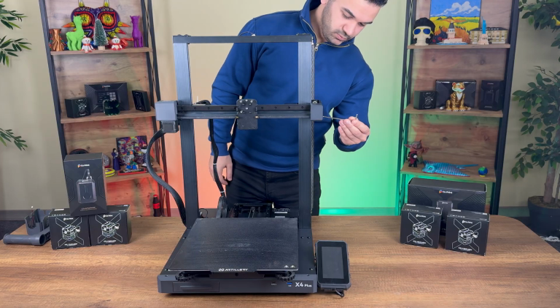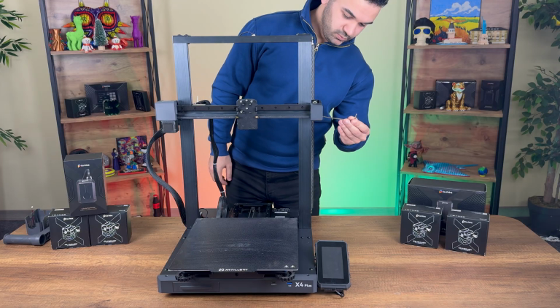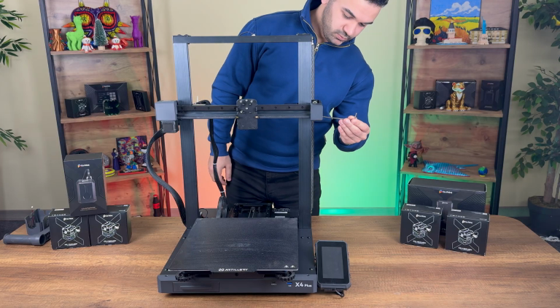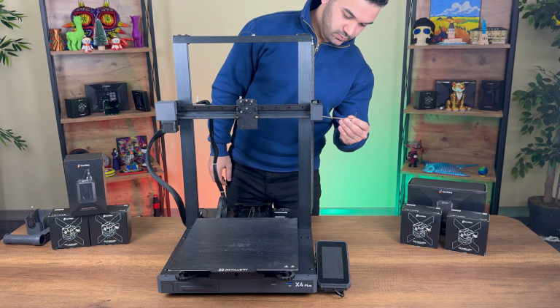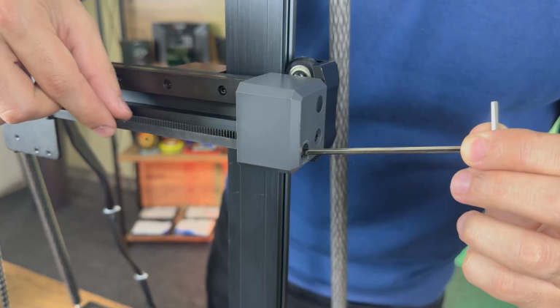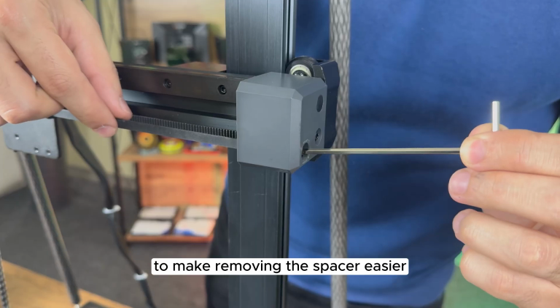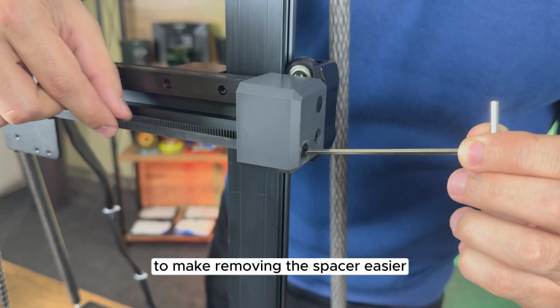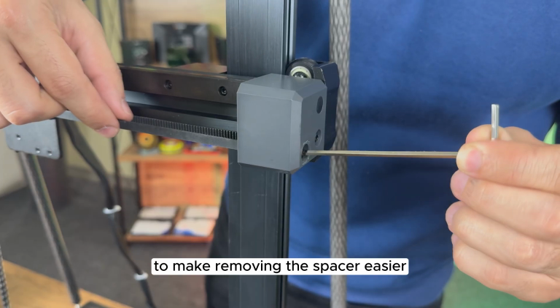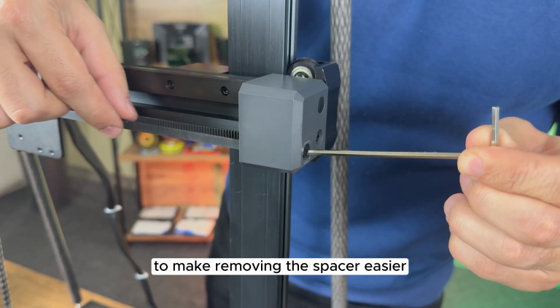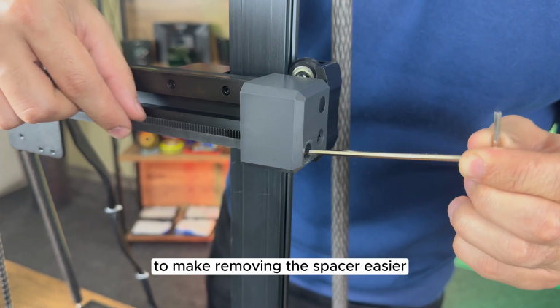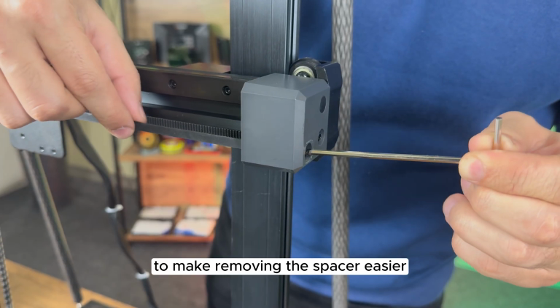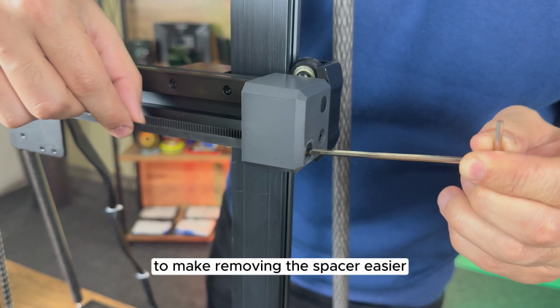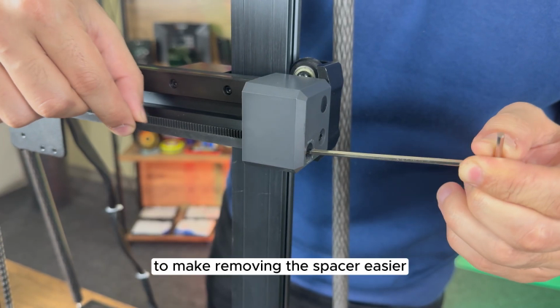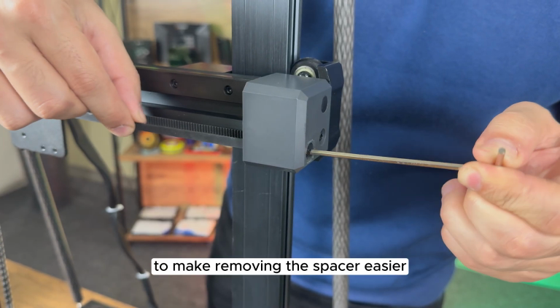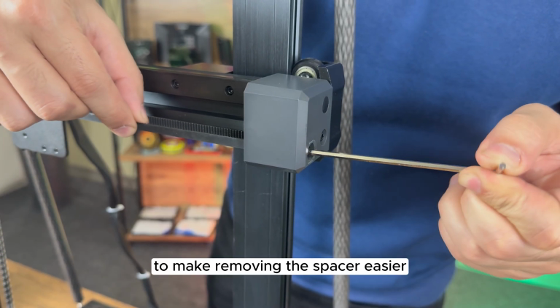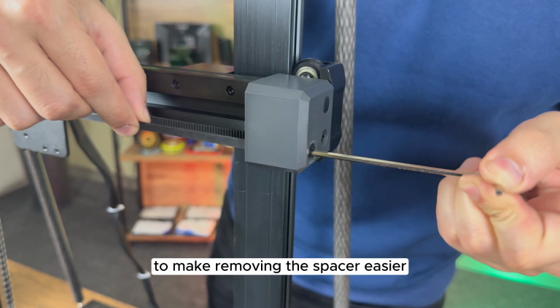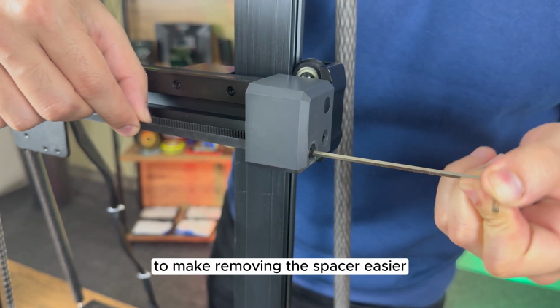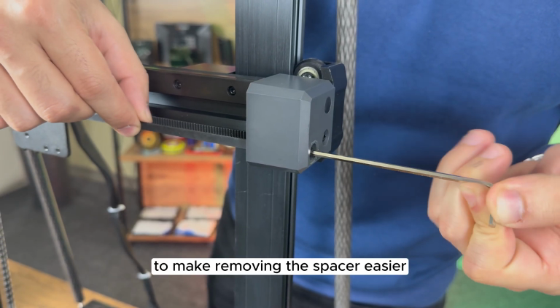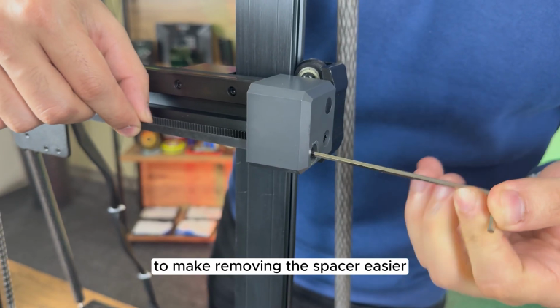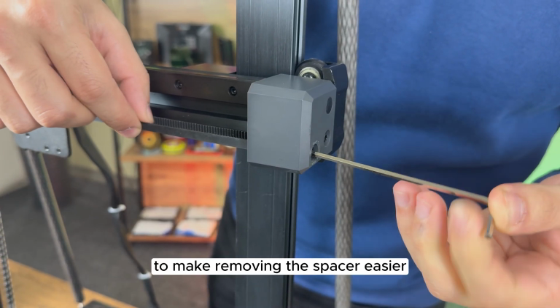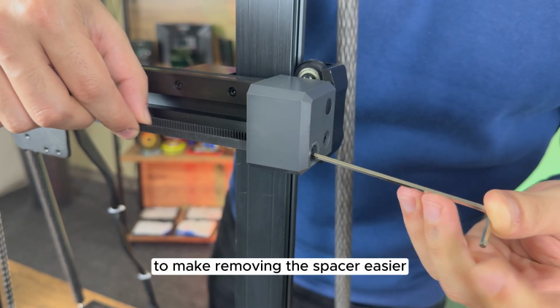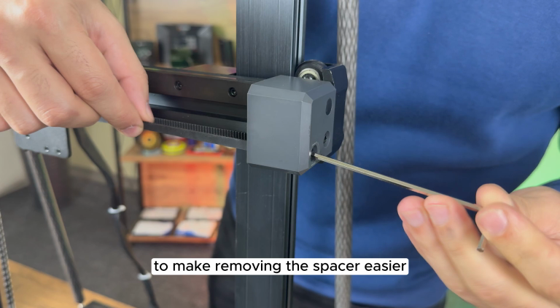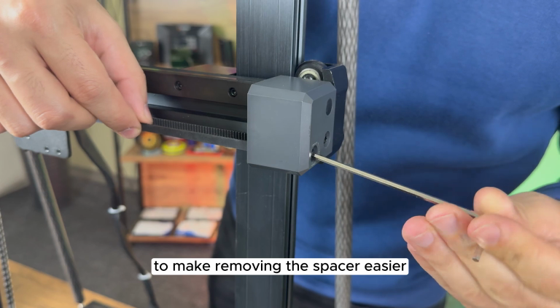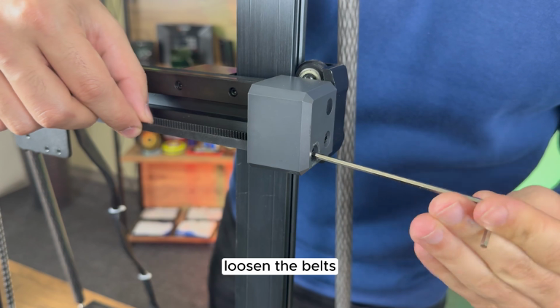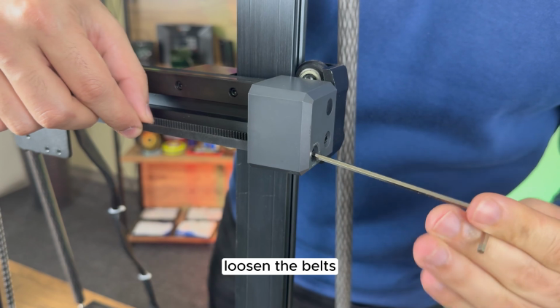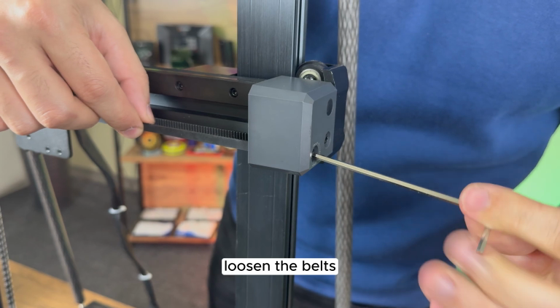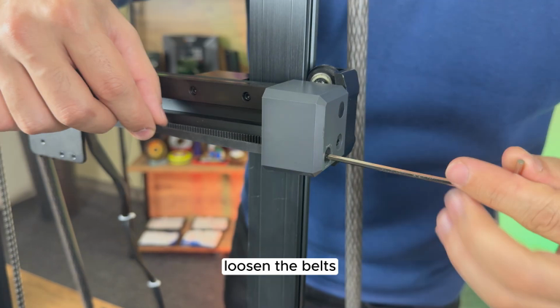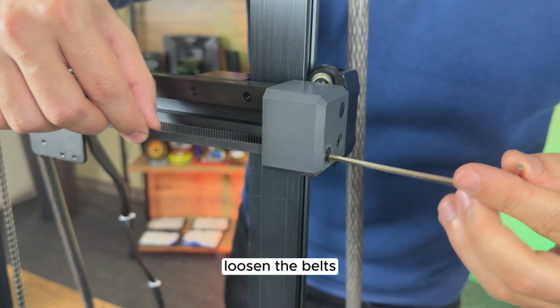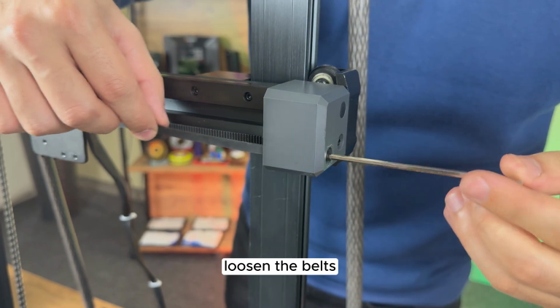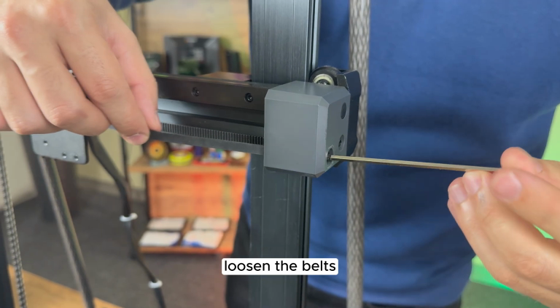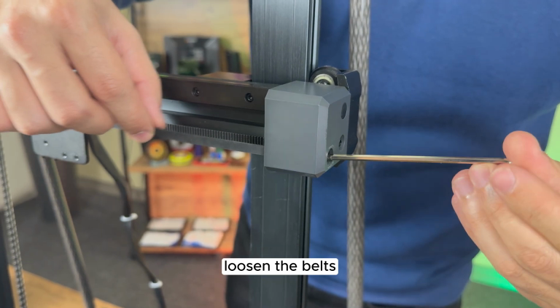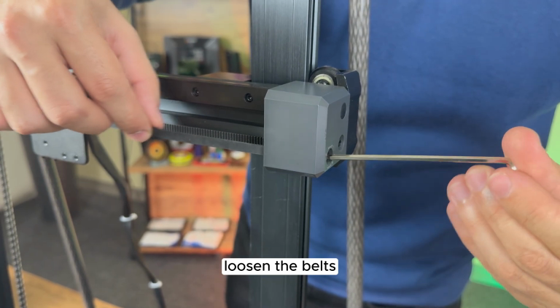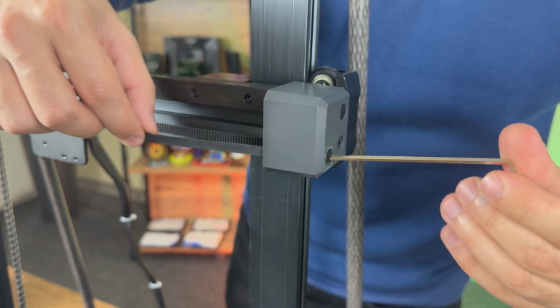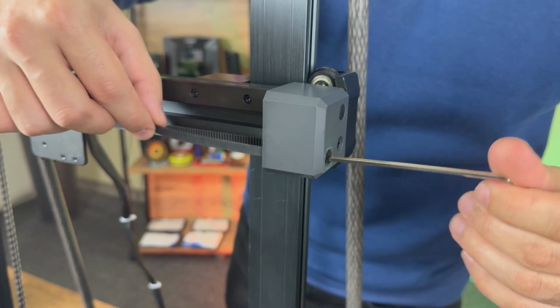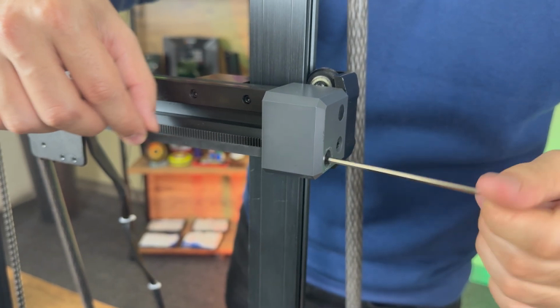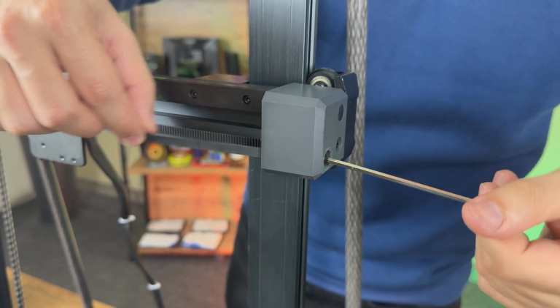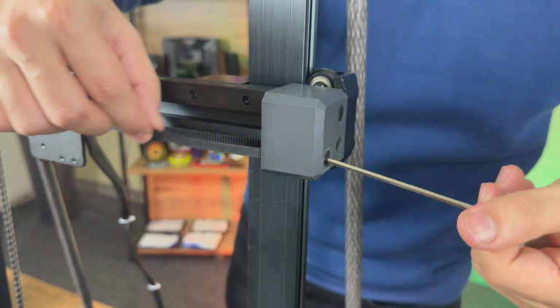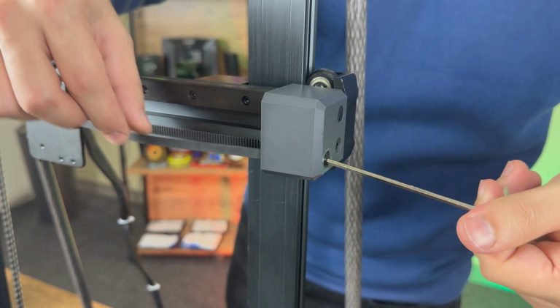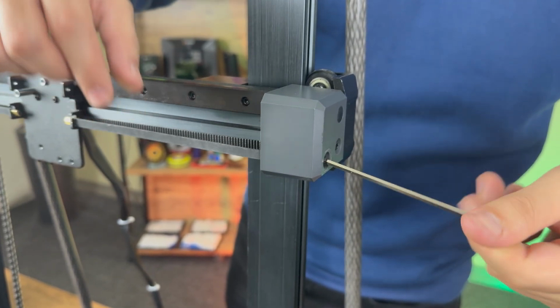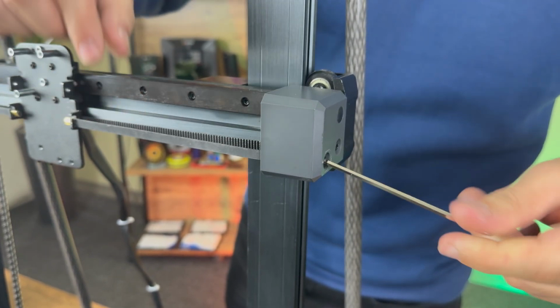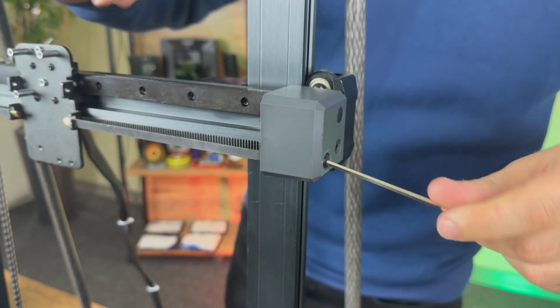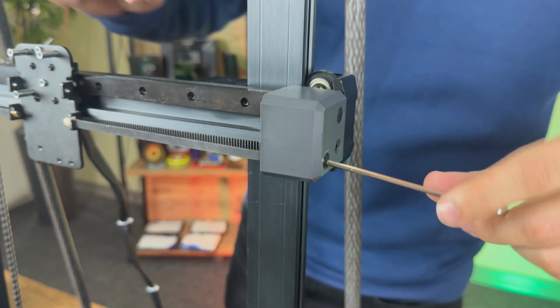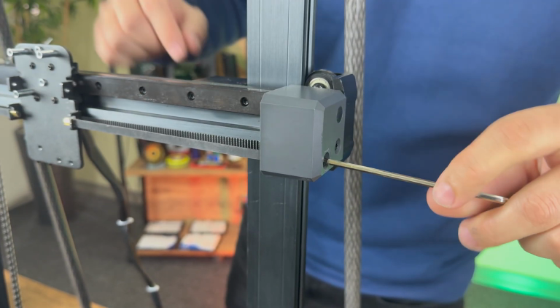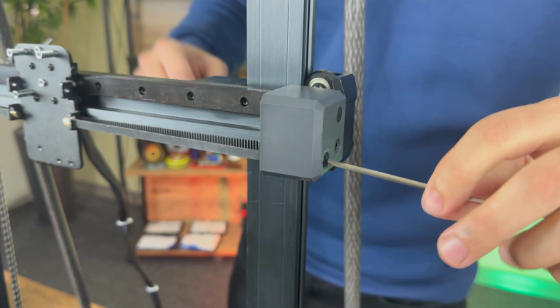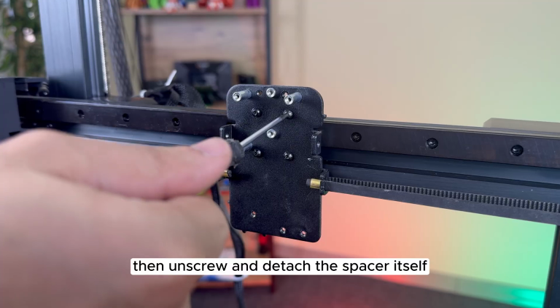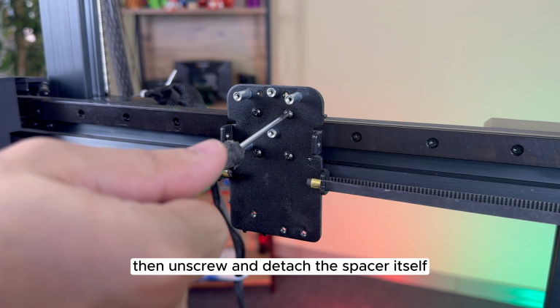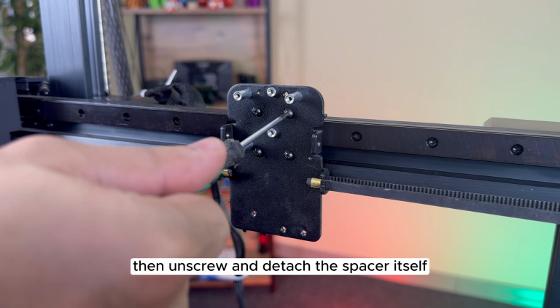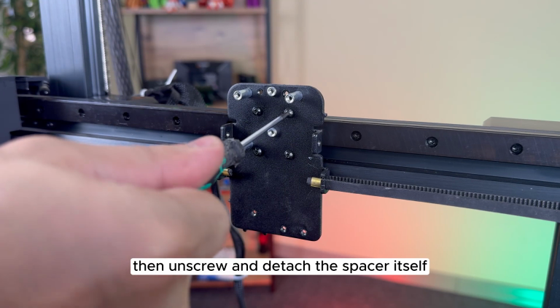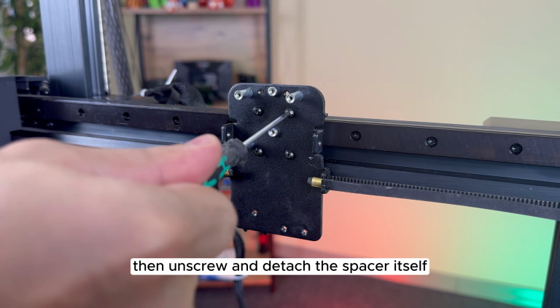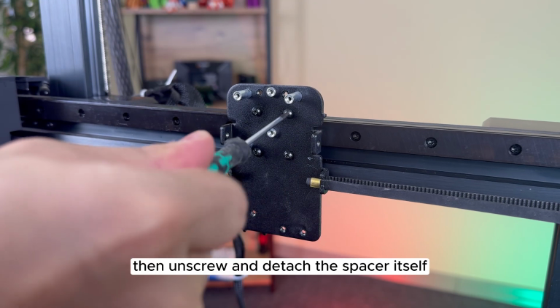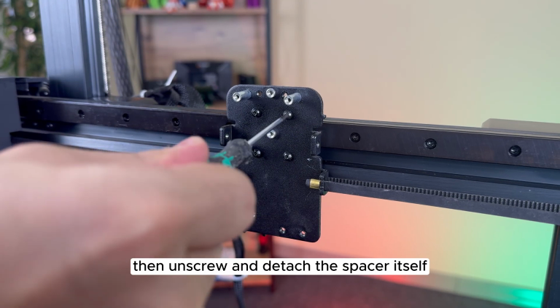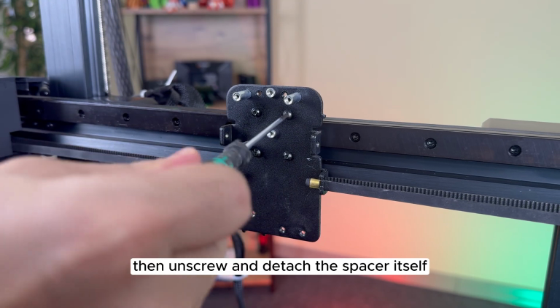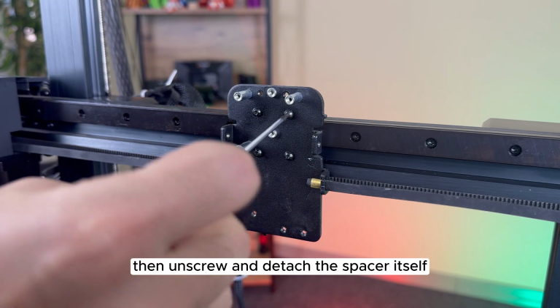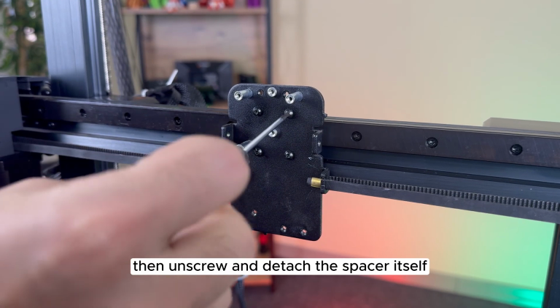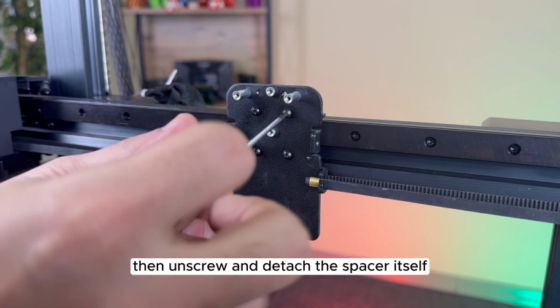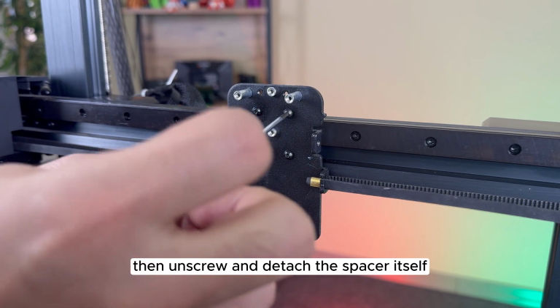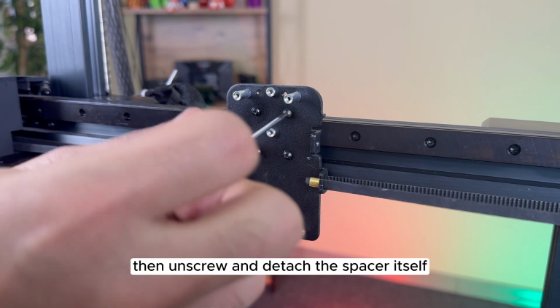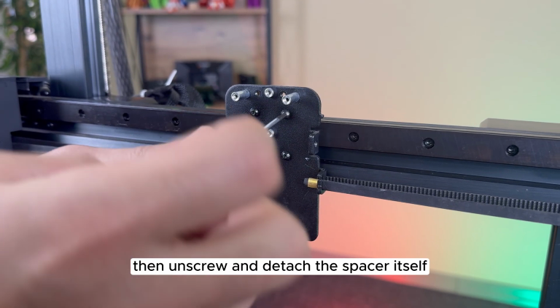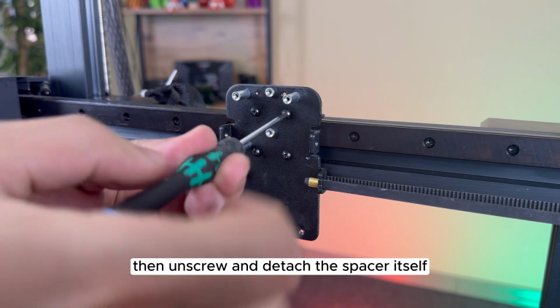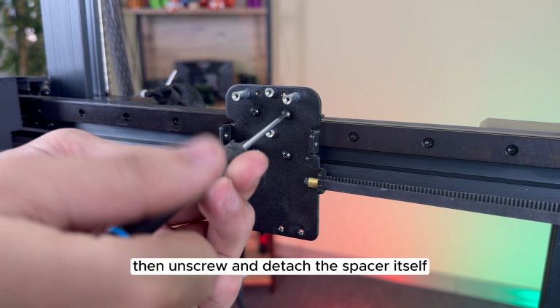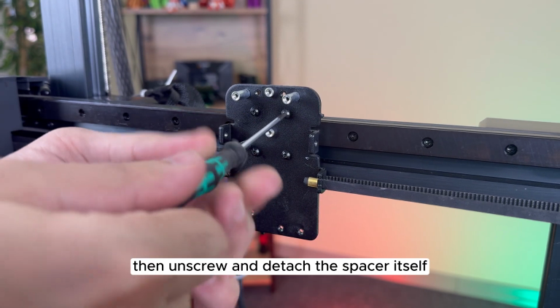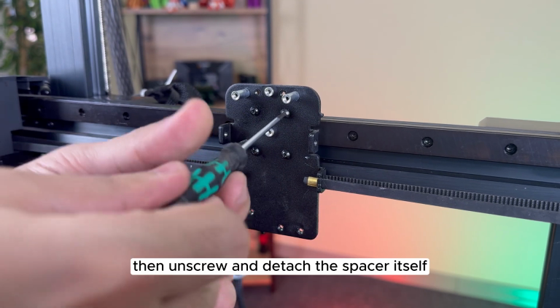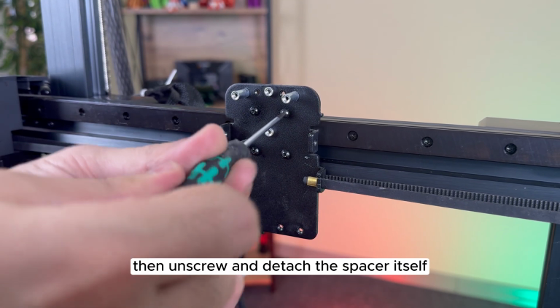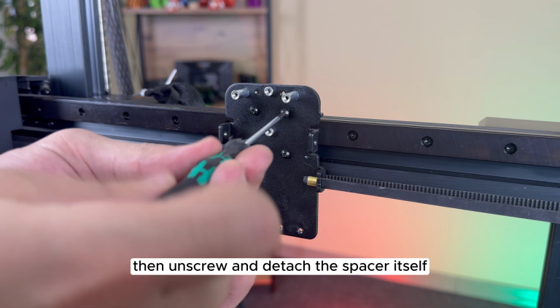To make removing the spacer easier, loosen the belts, then unscrew and detach the spacer itself.